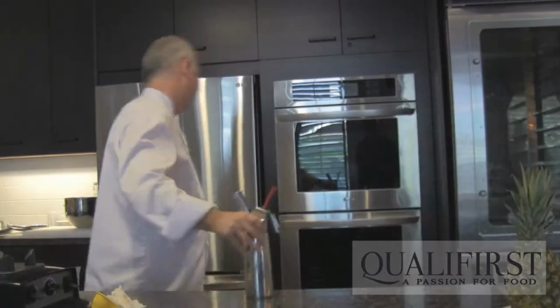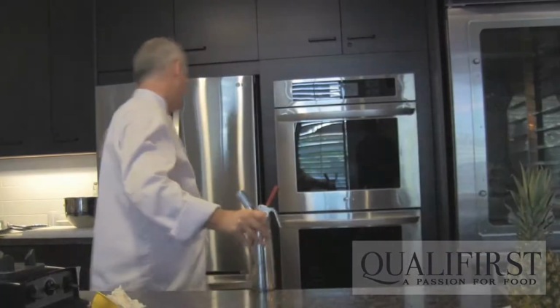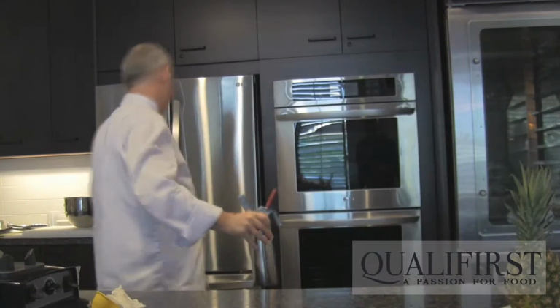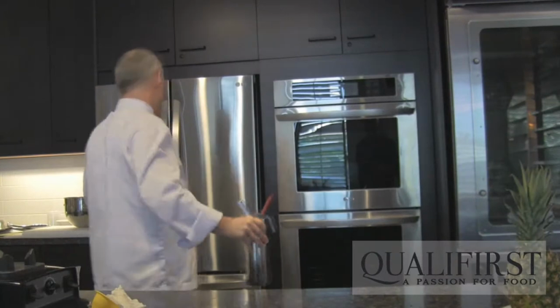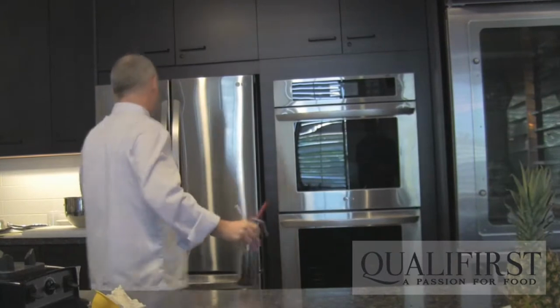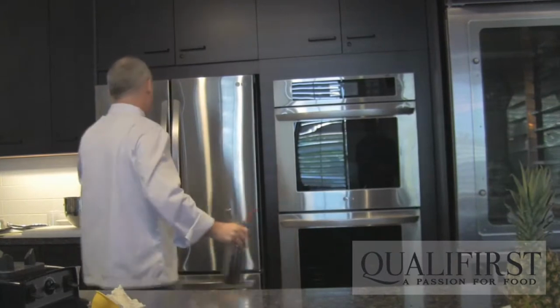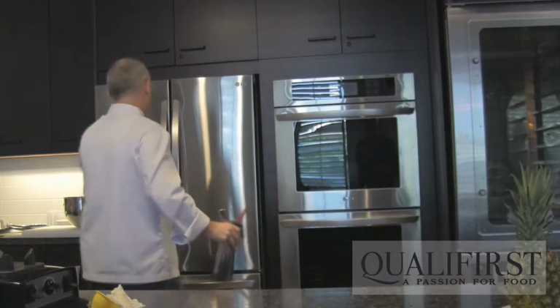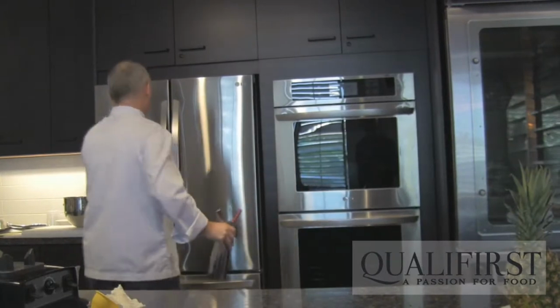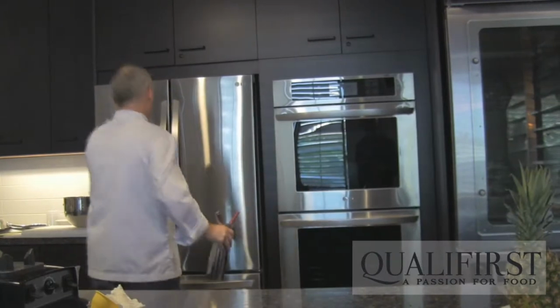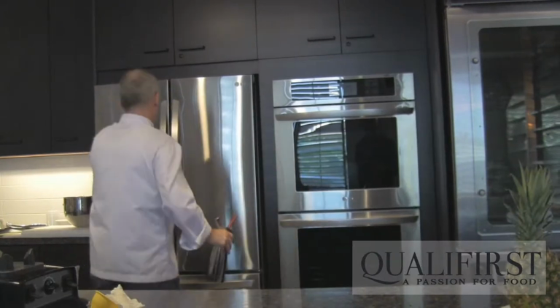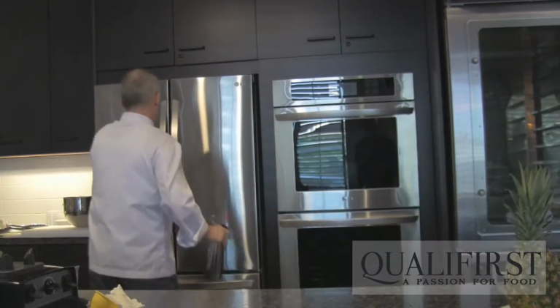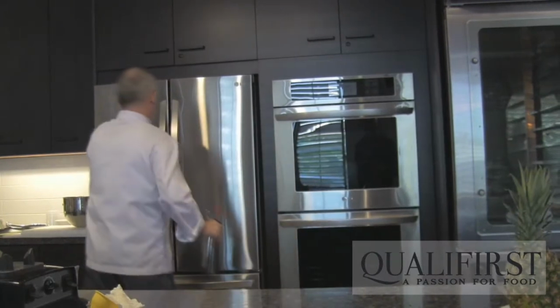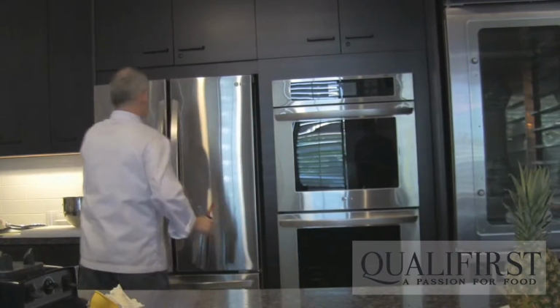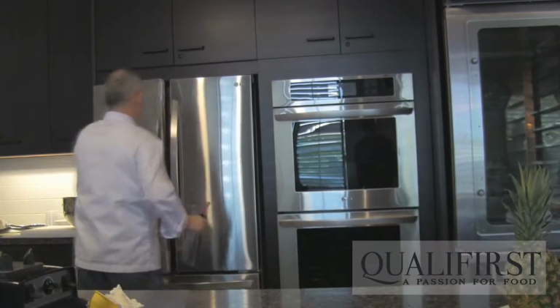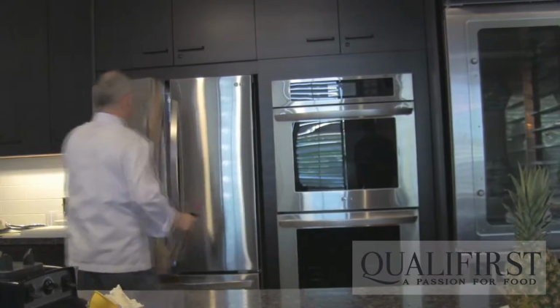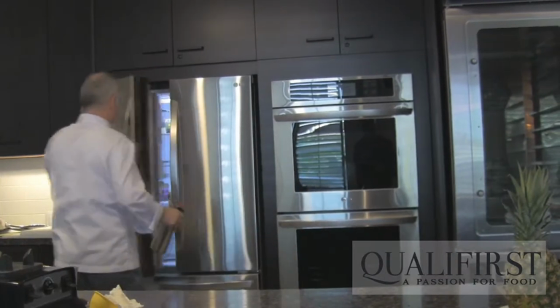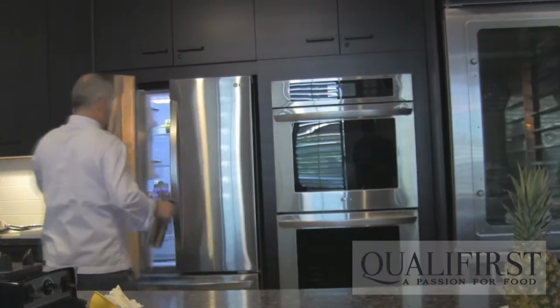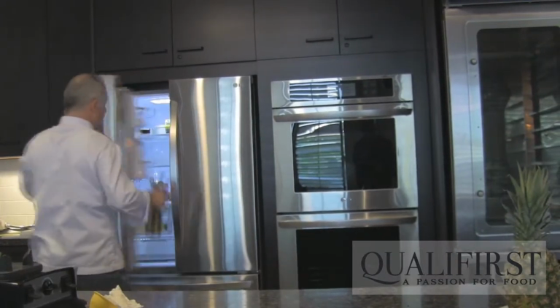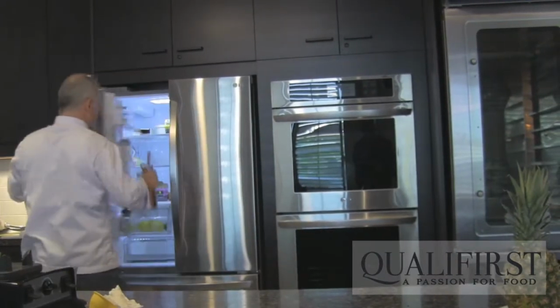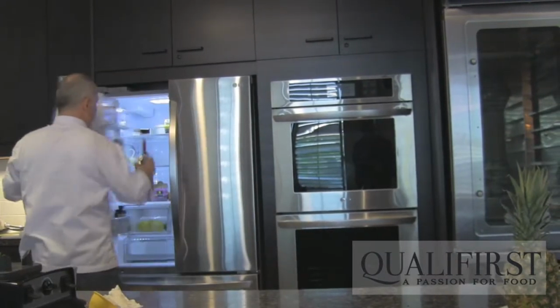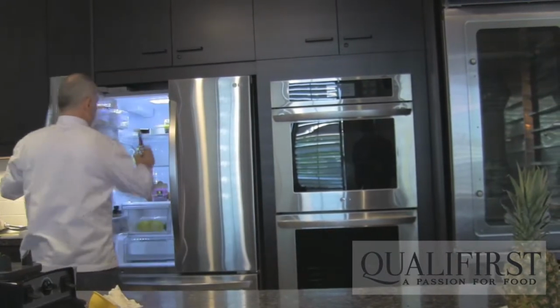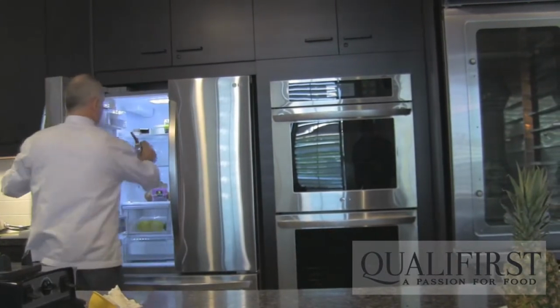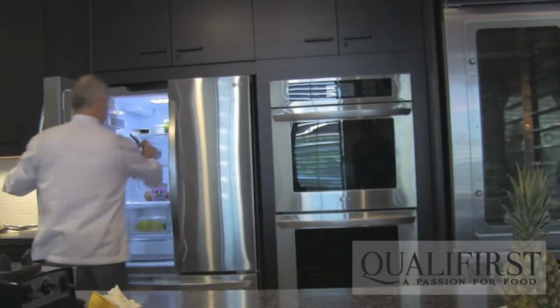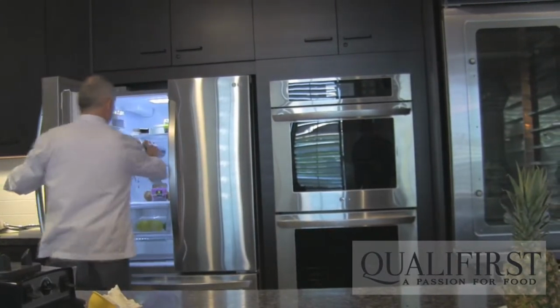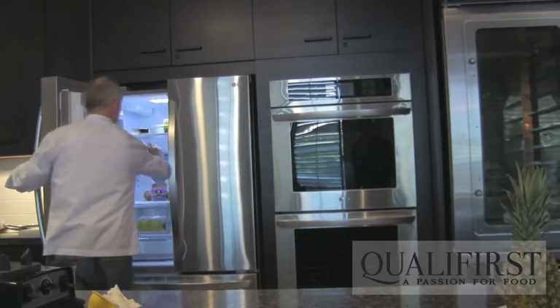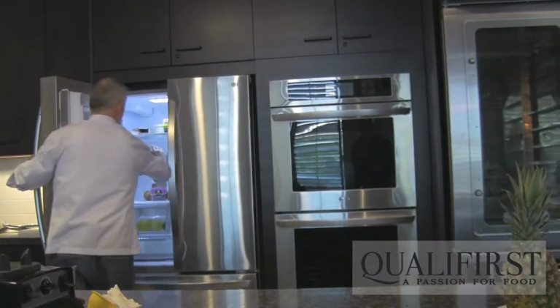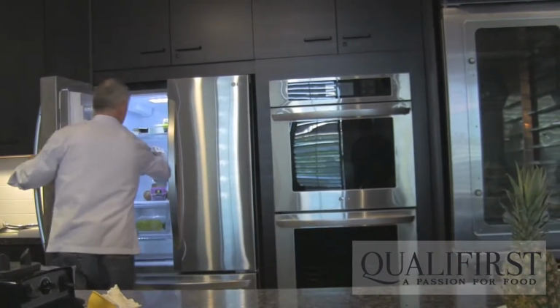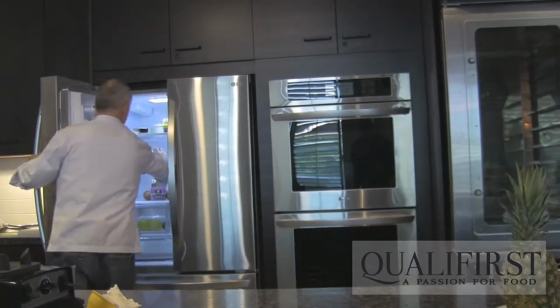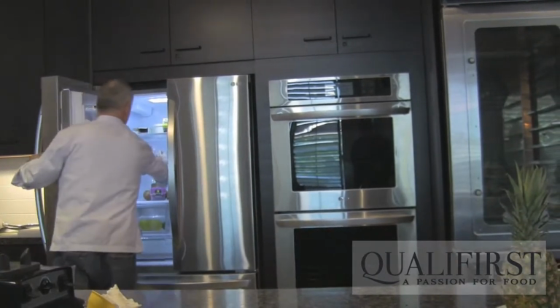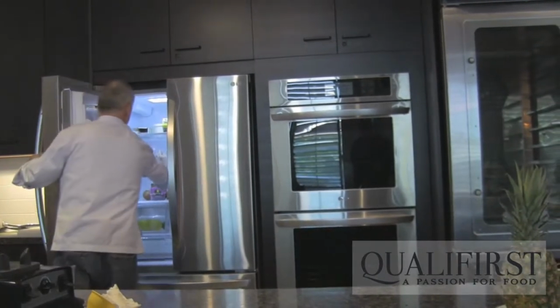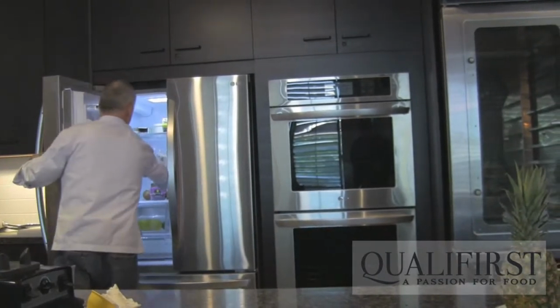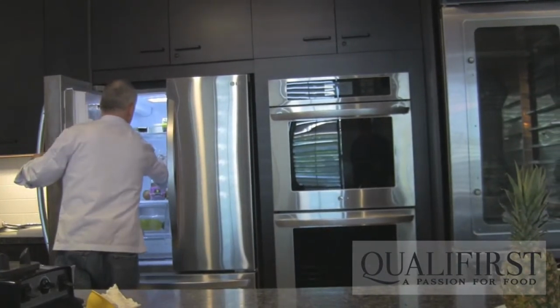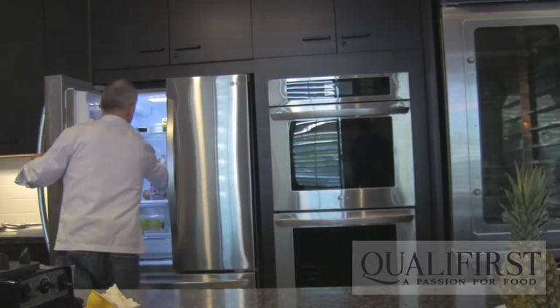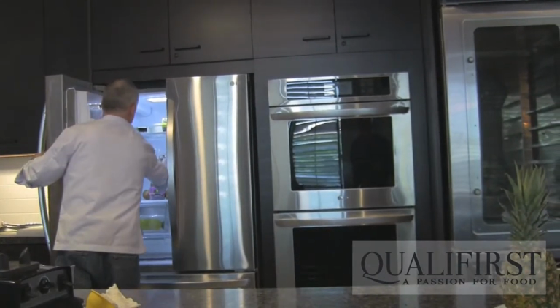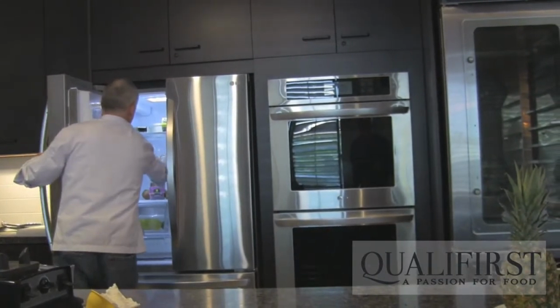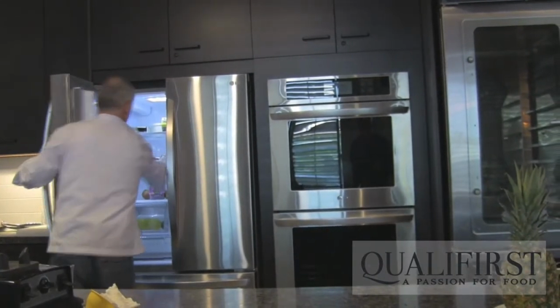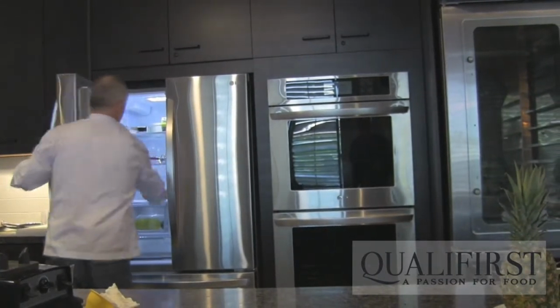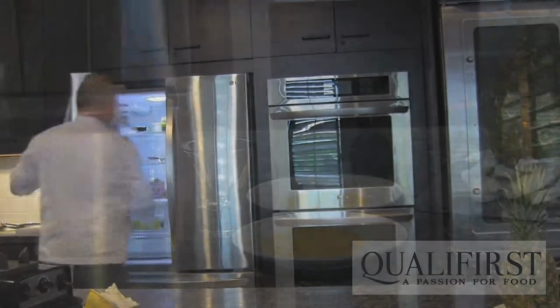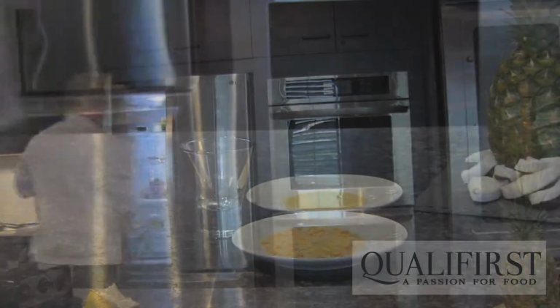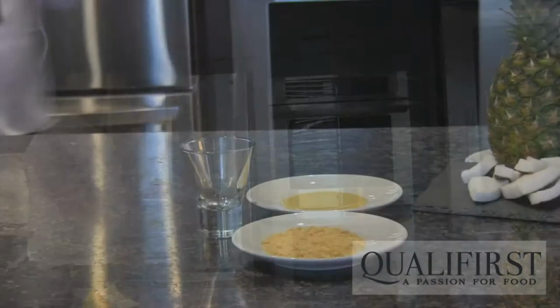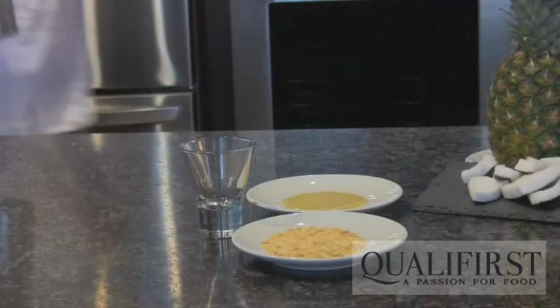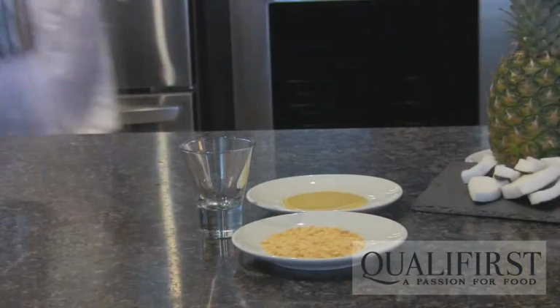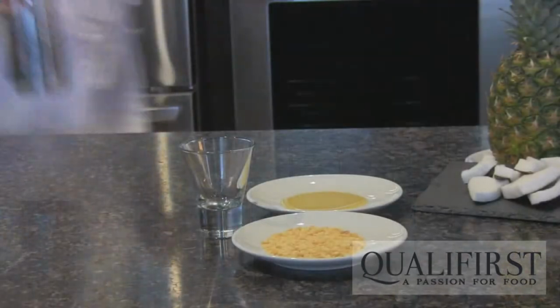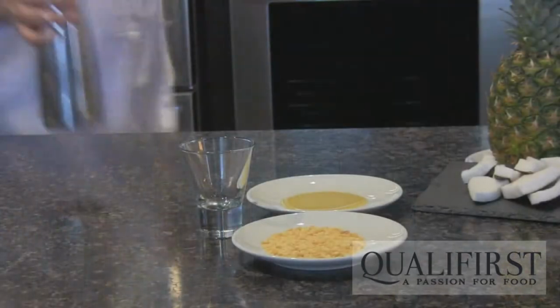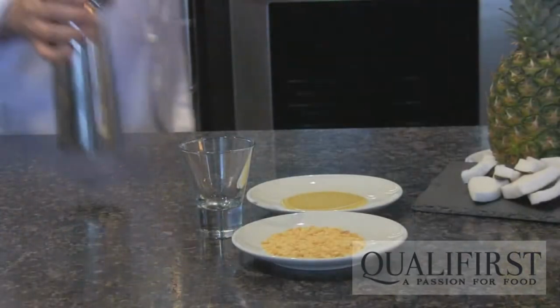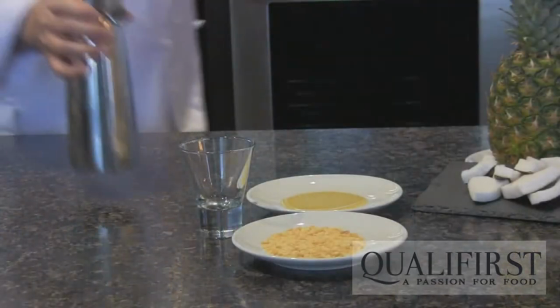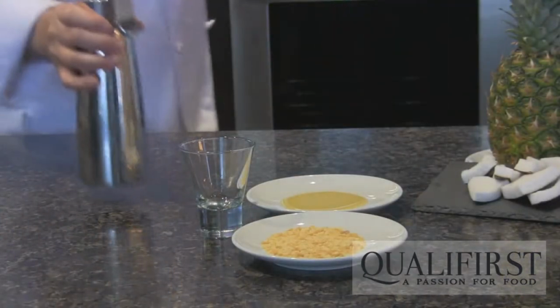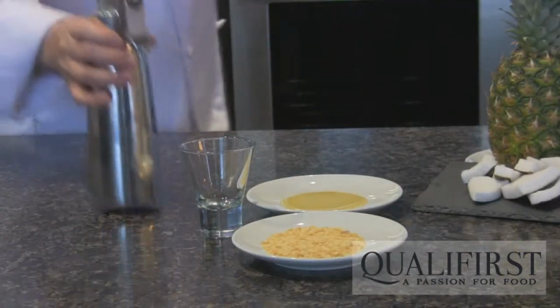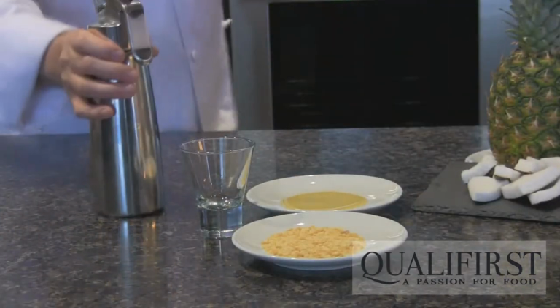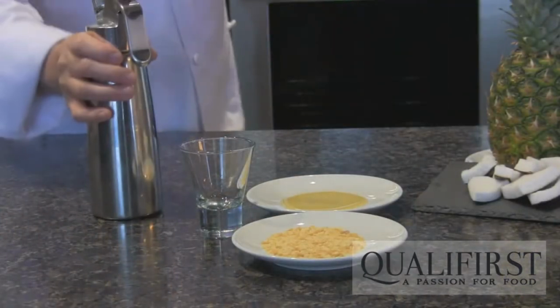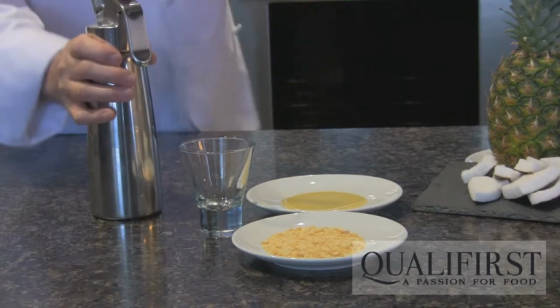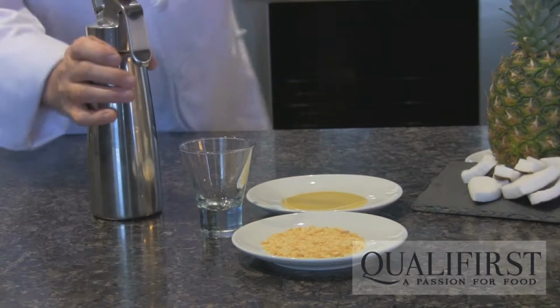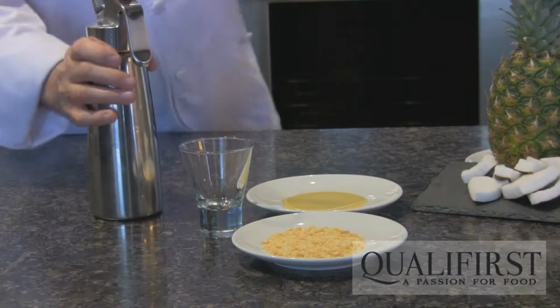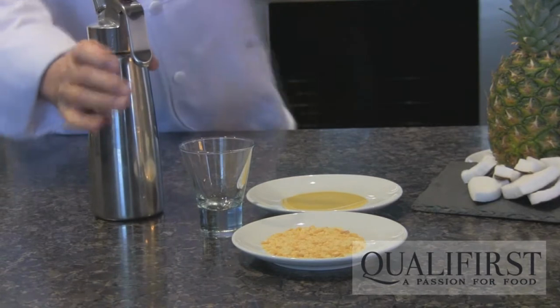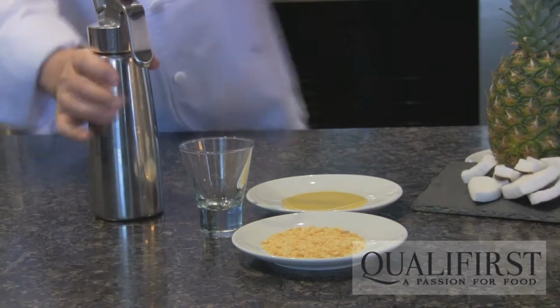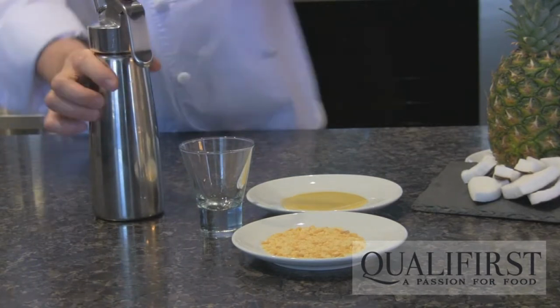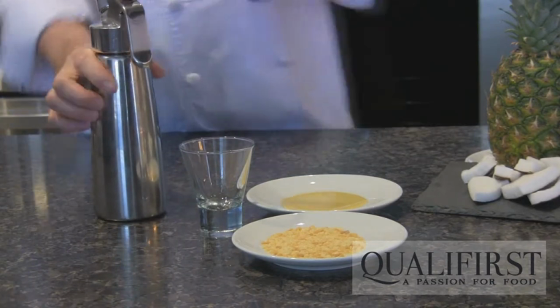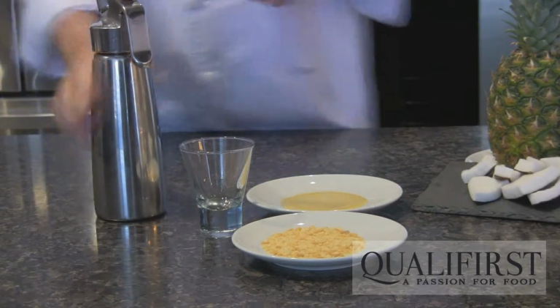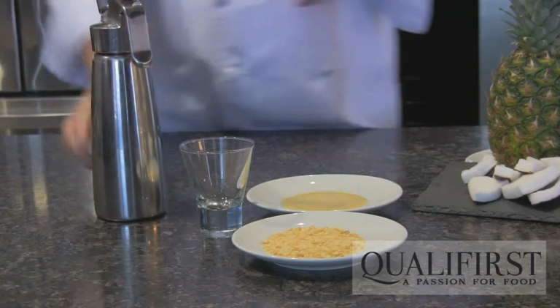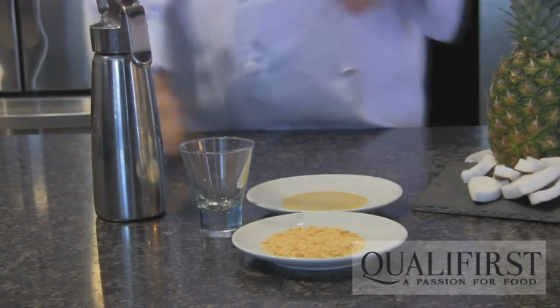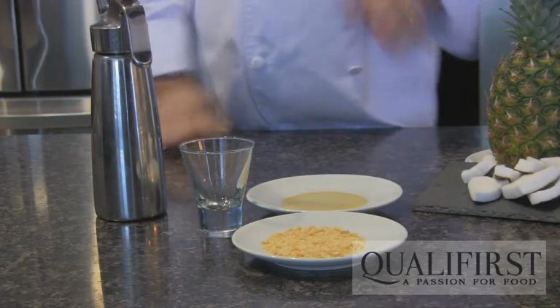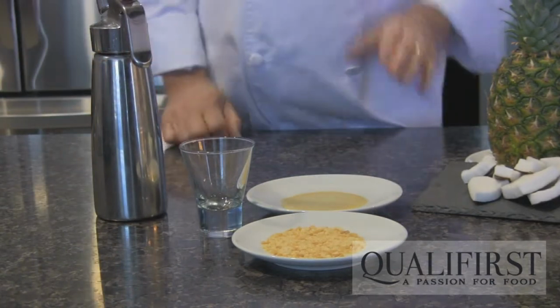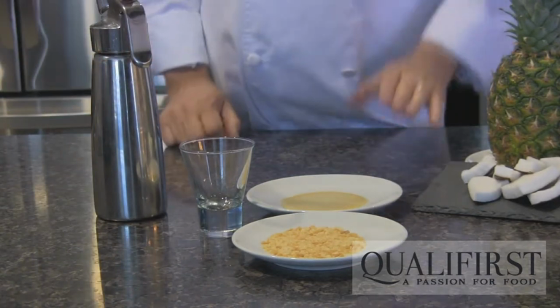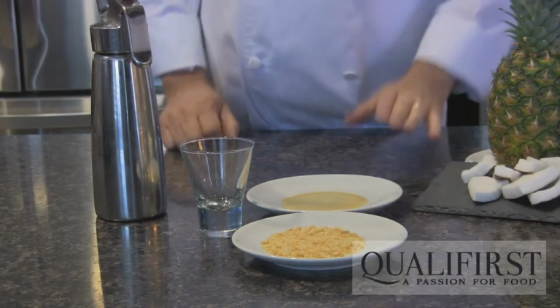Now we're going to put it into the fridge. It's been in the fridge and it's ready.